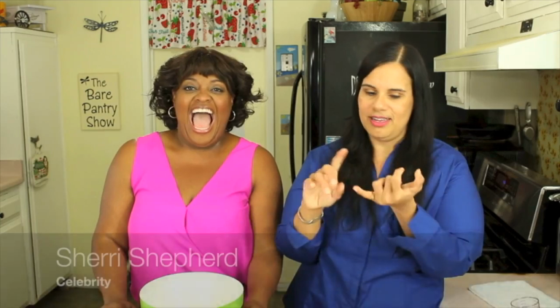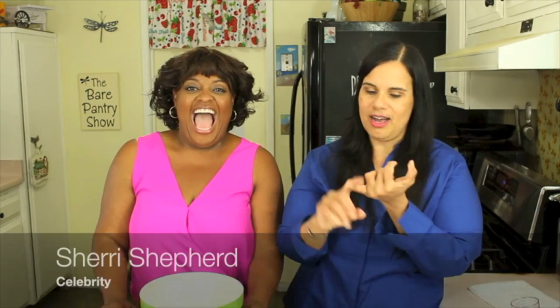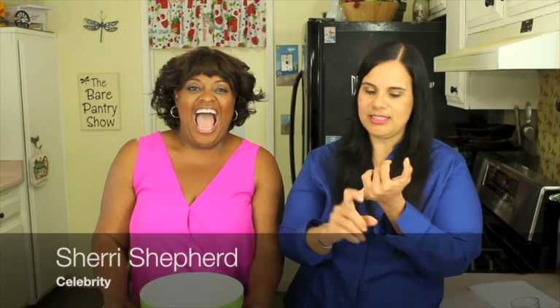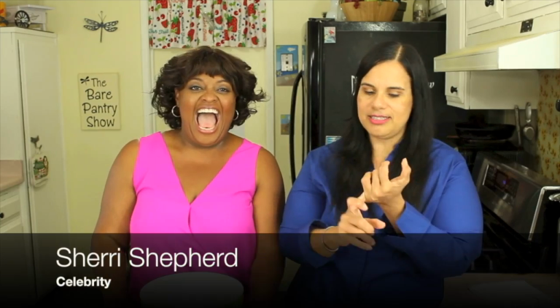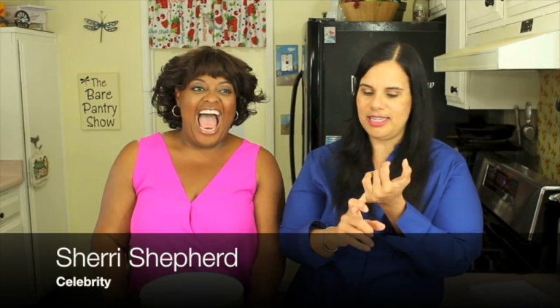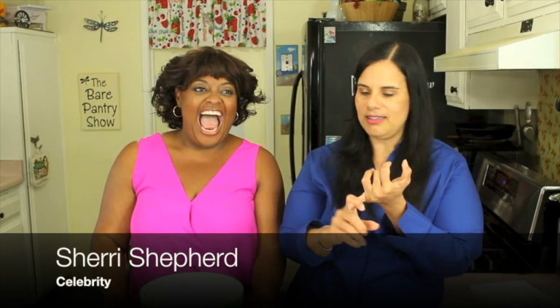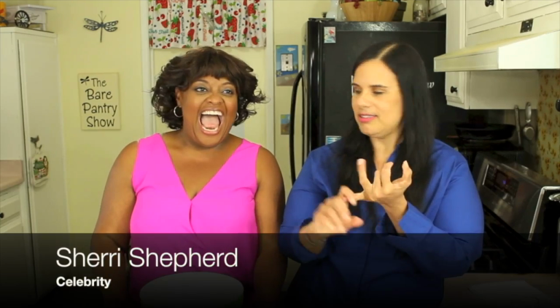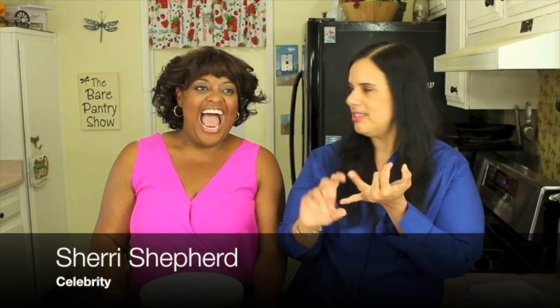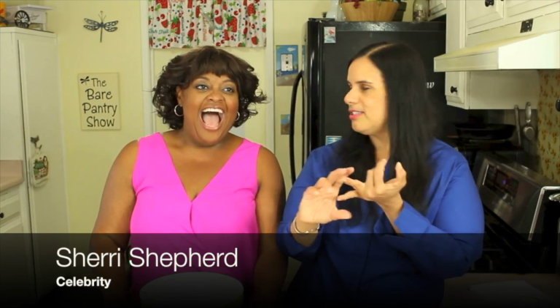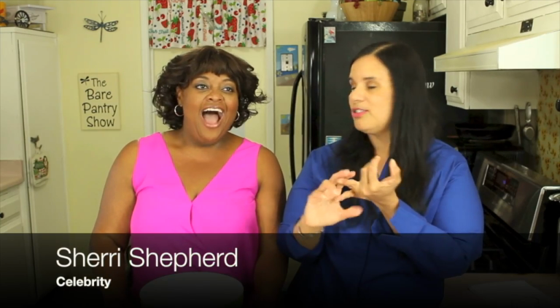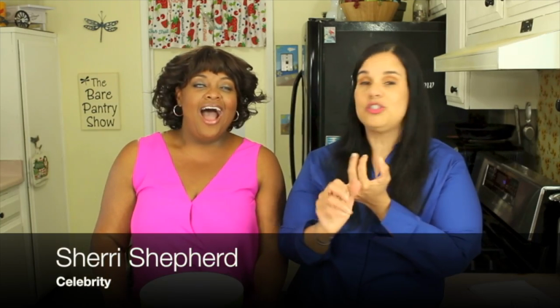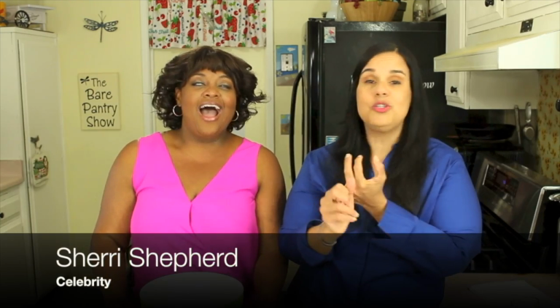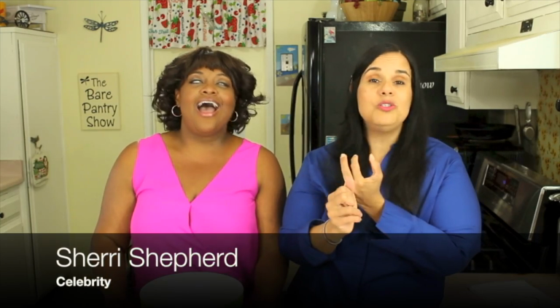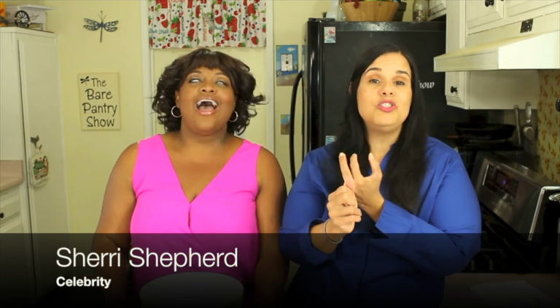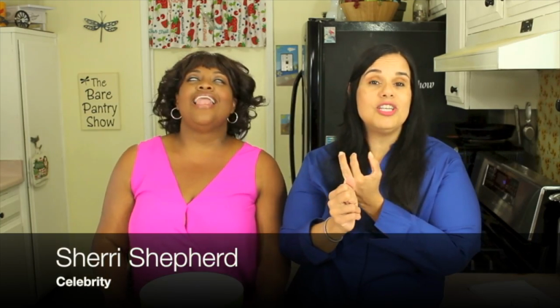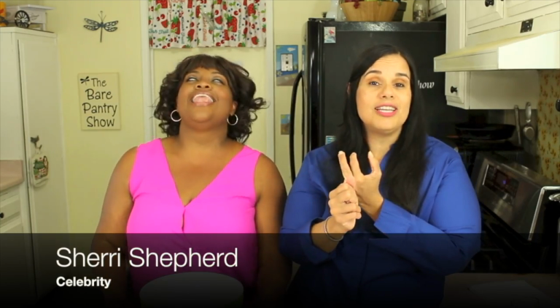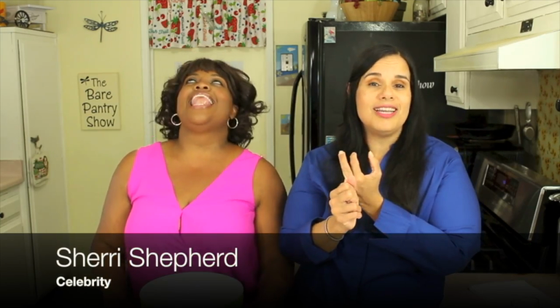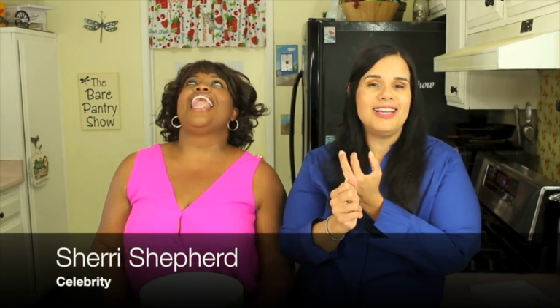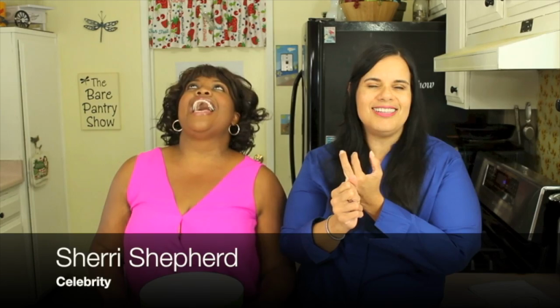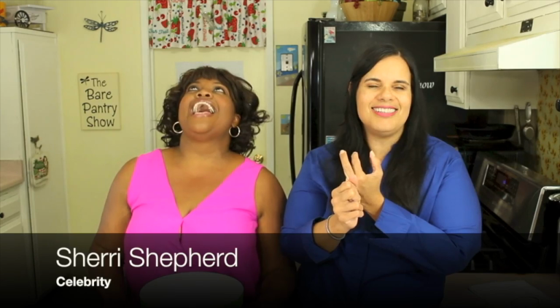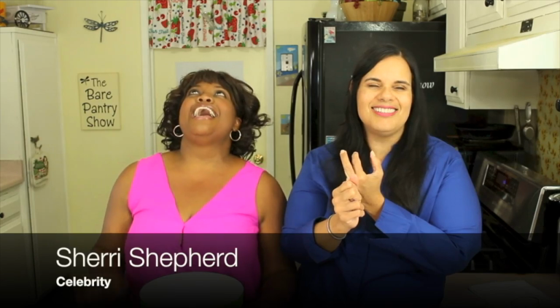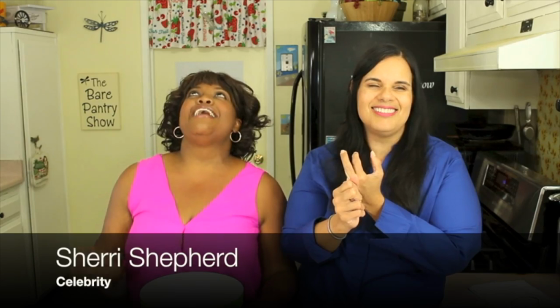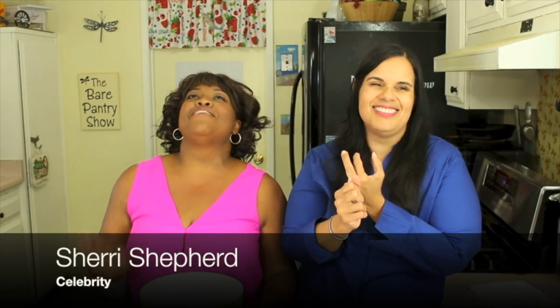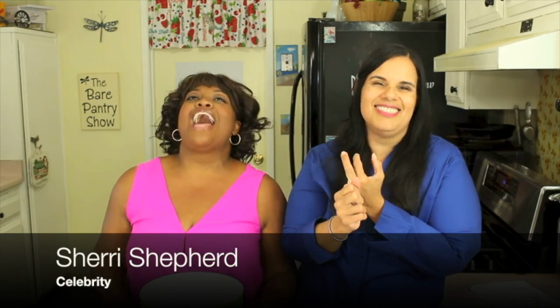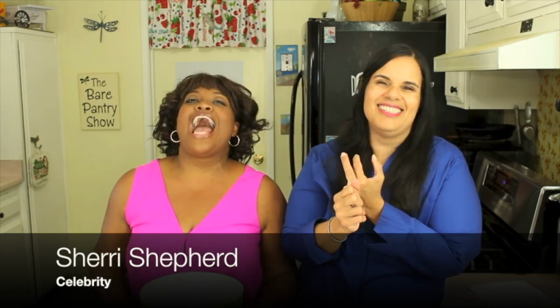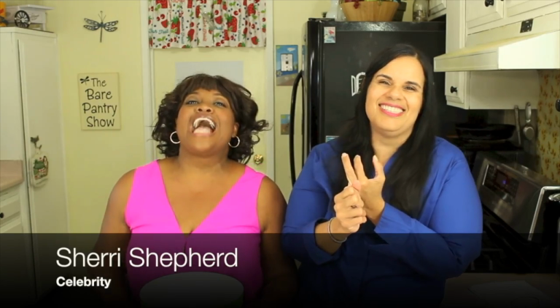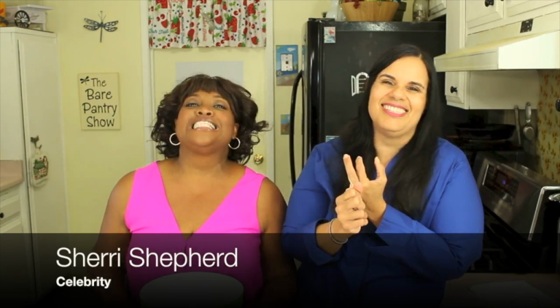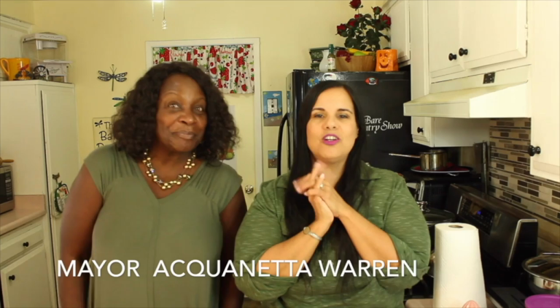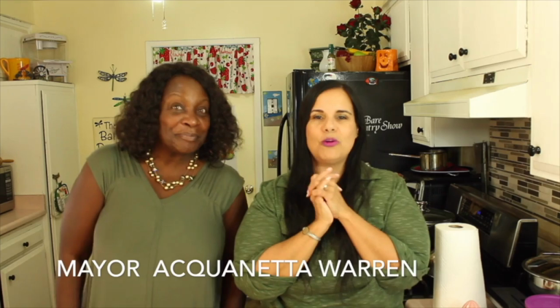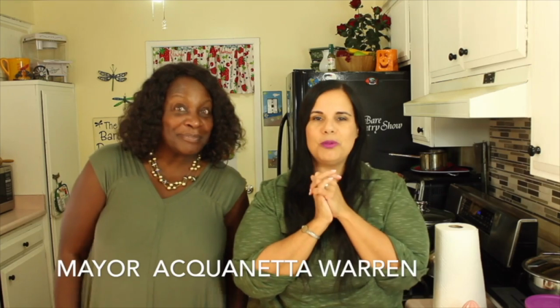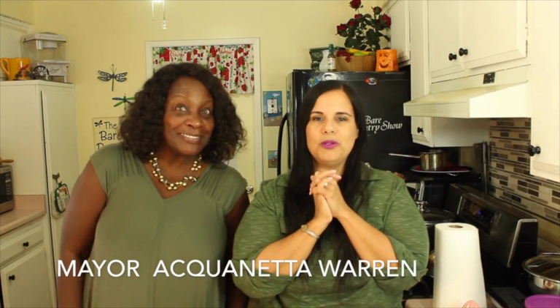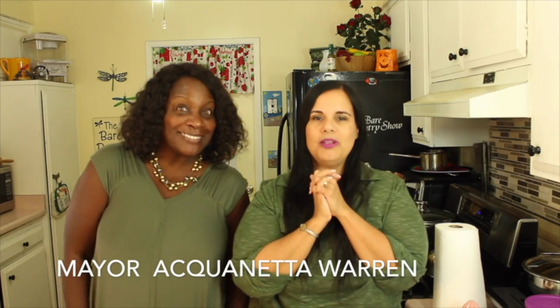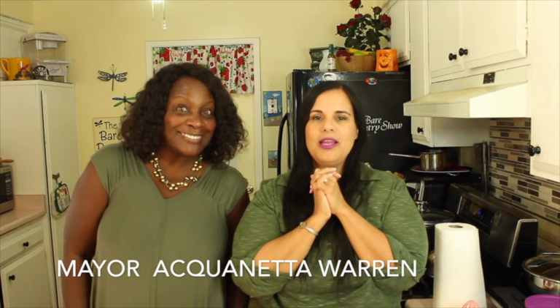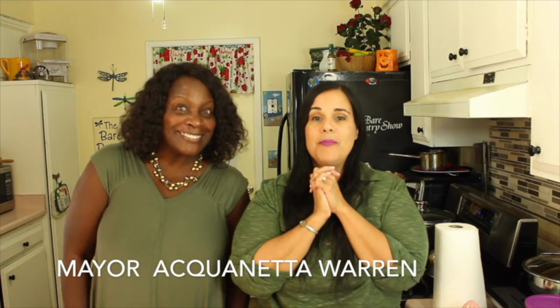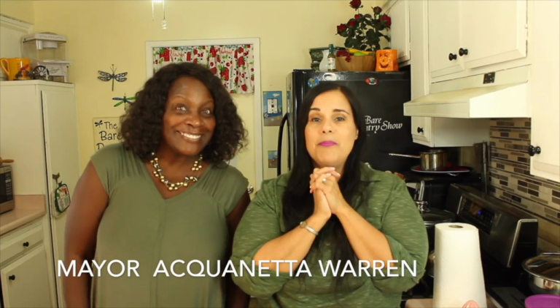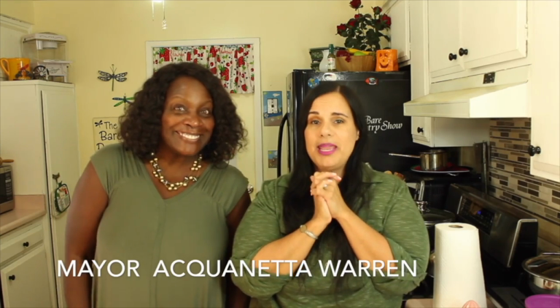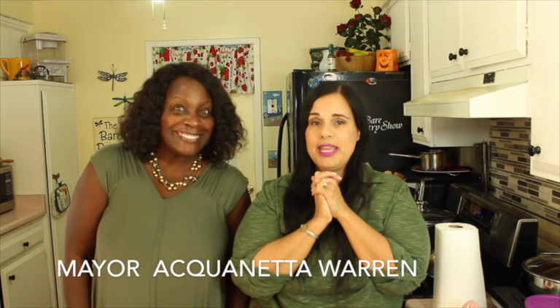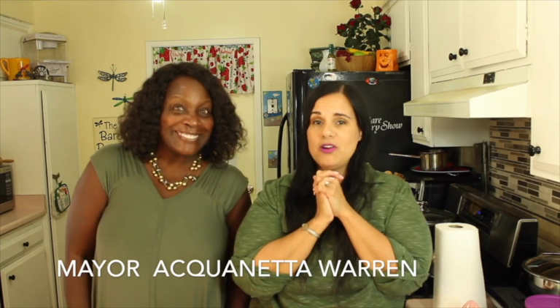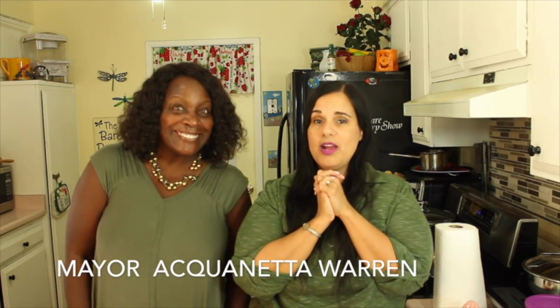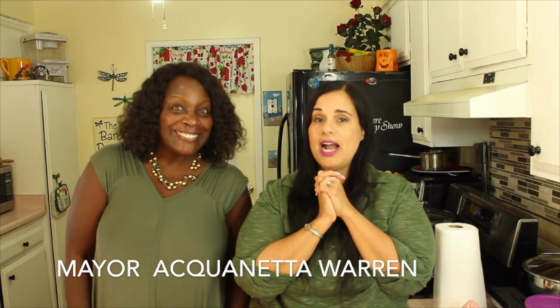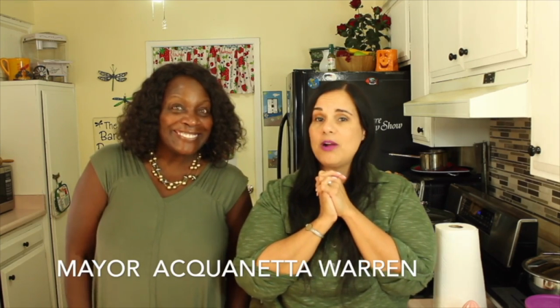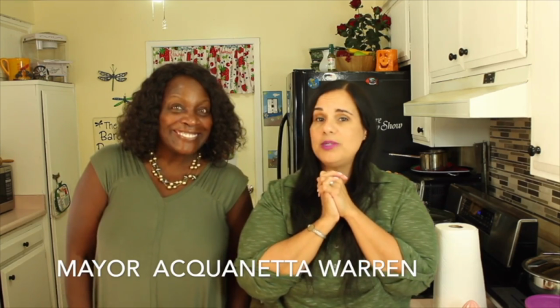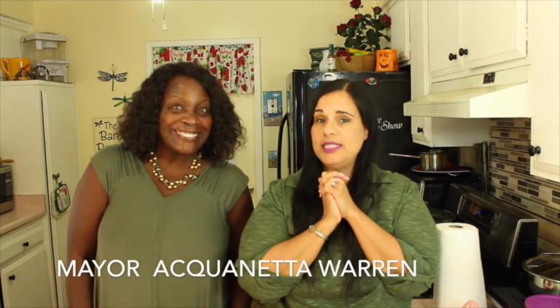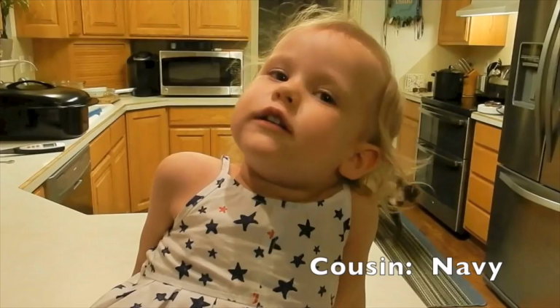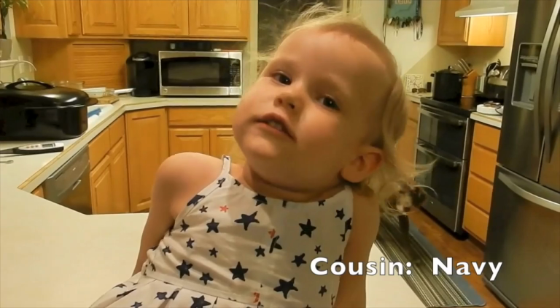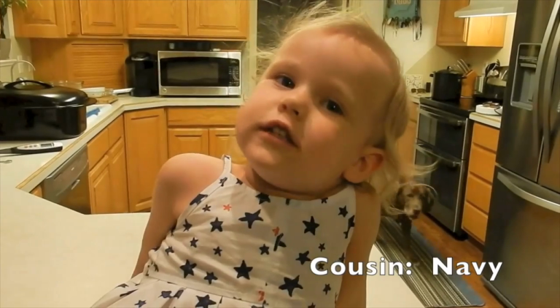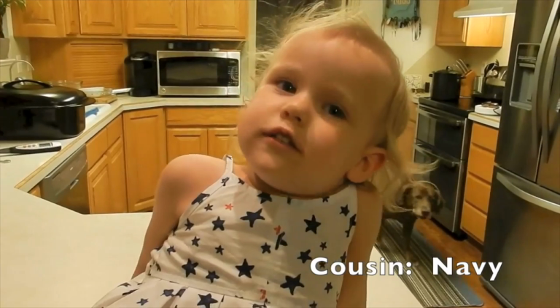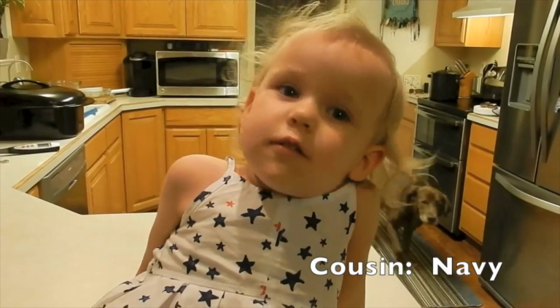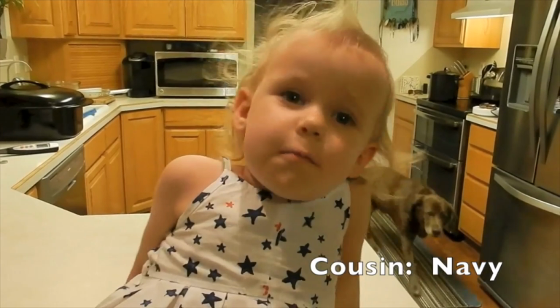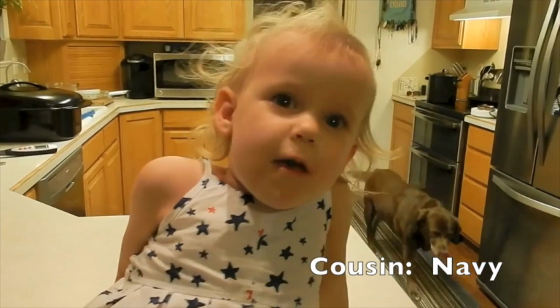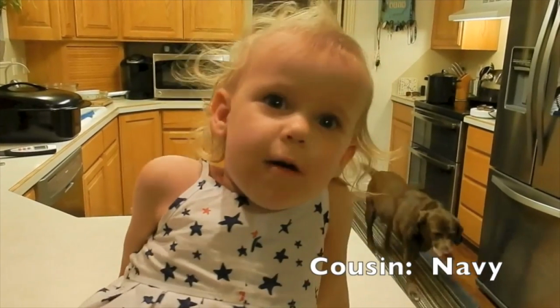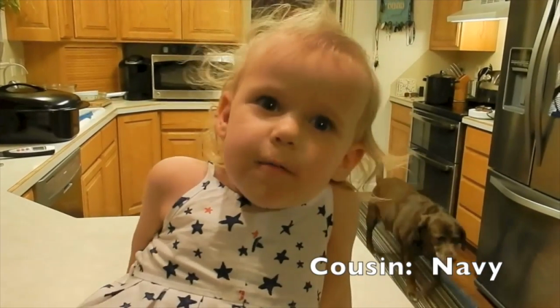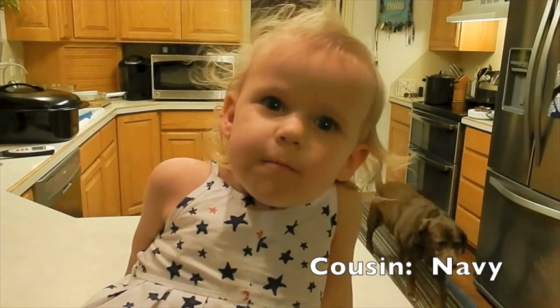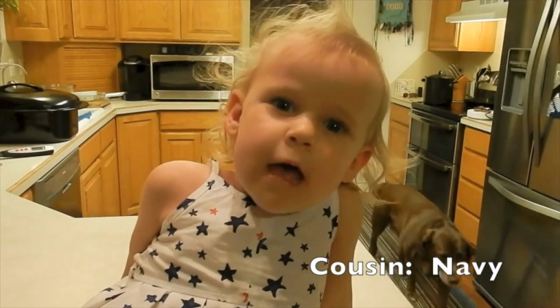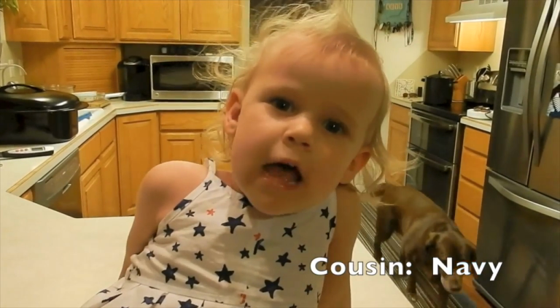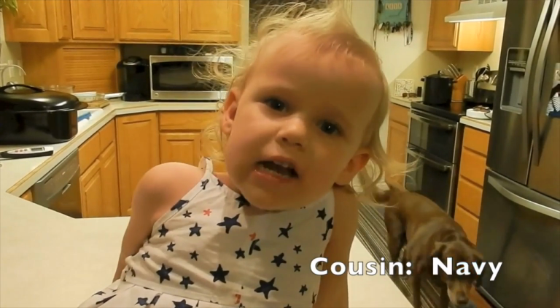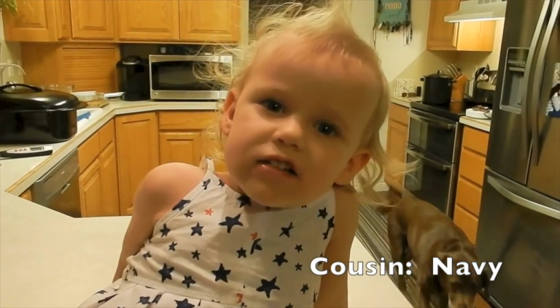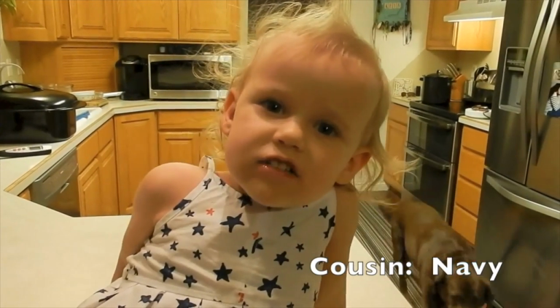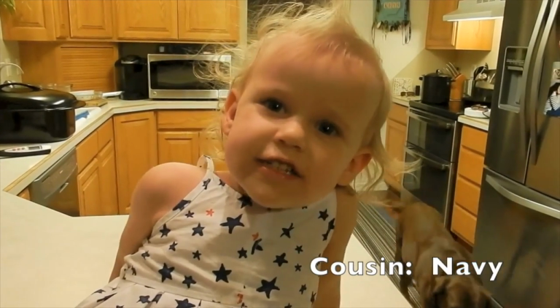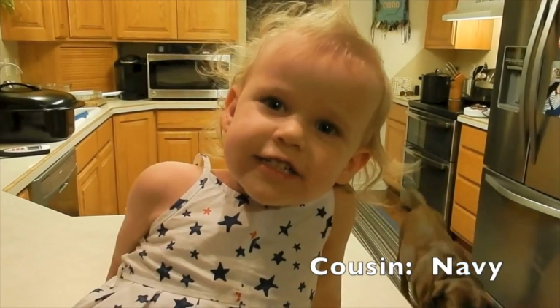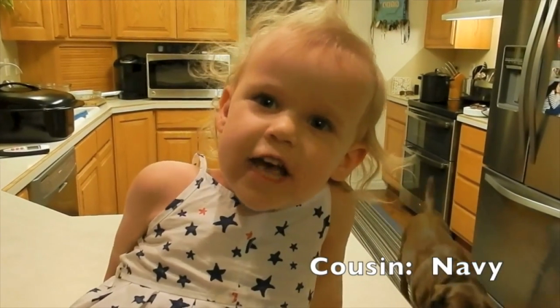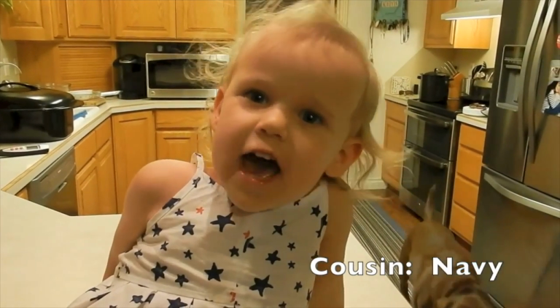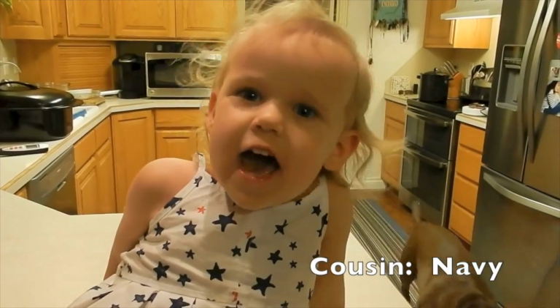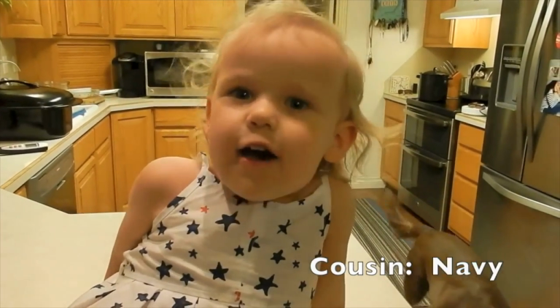Hot sales! I love hot sales! I'm watching The Bear Pantry Show.